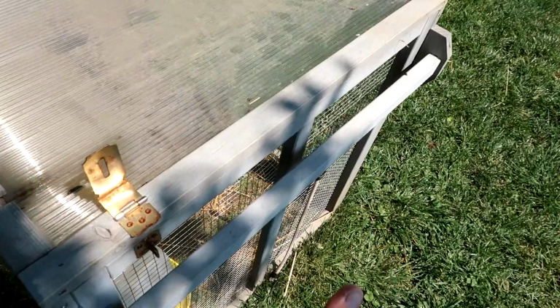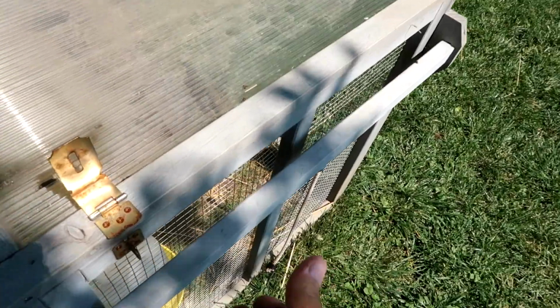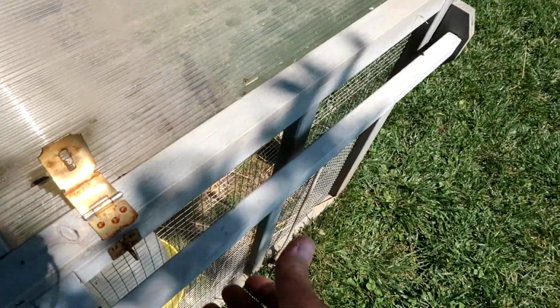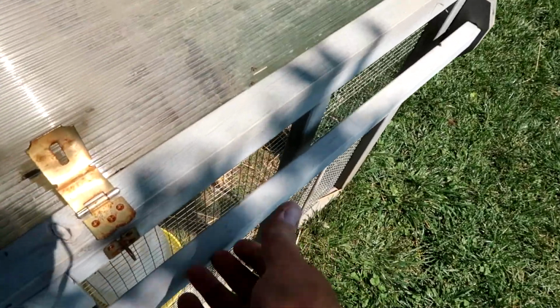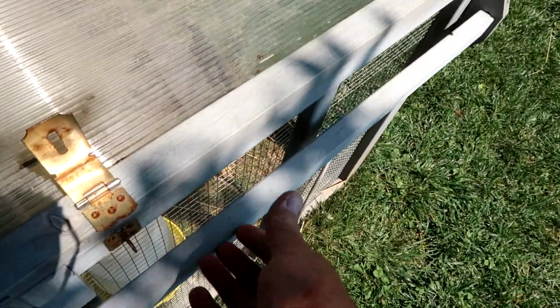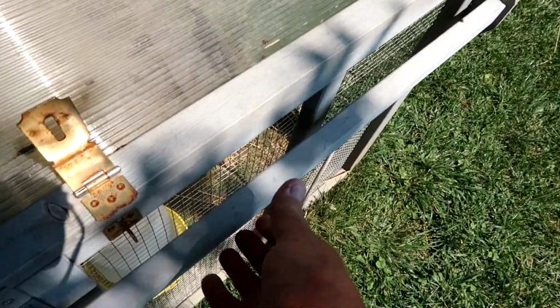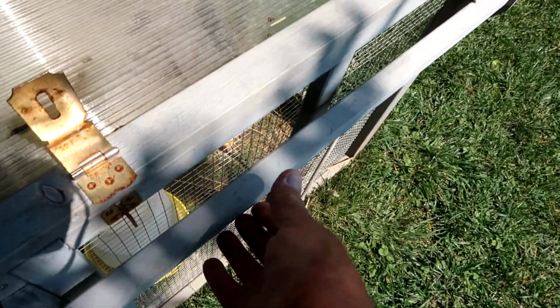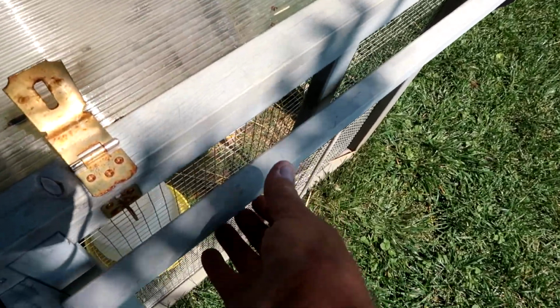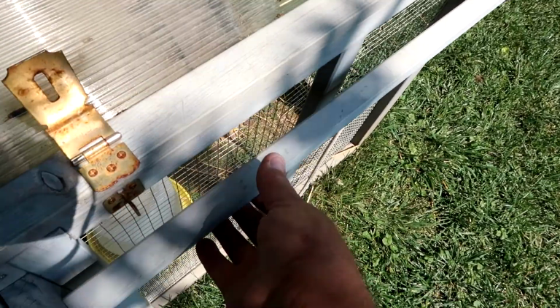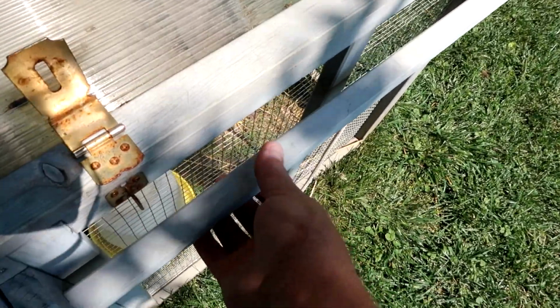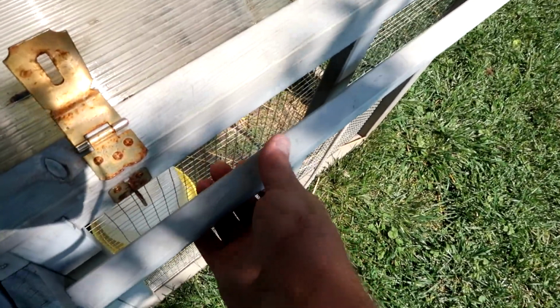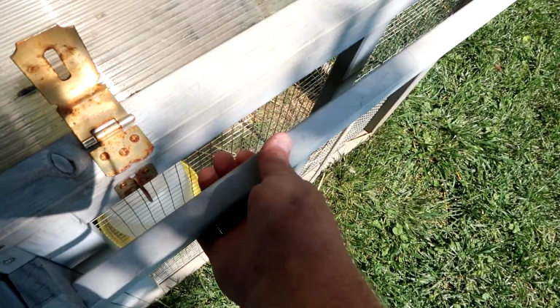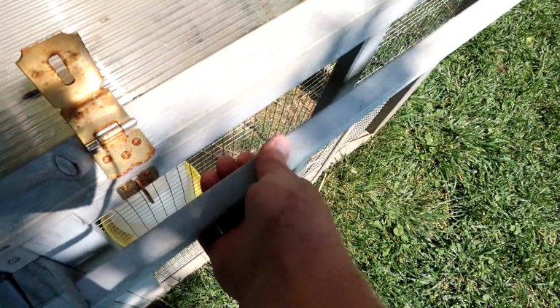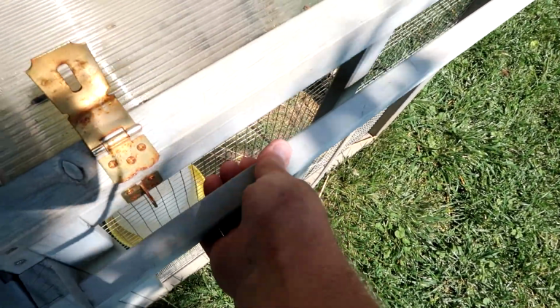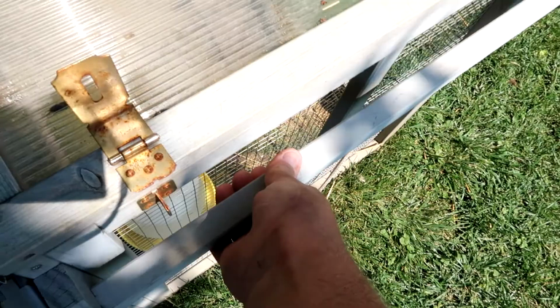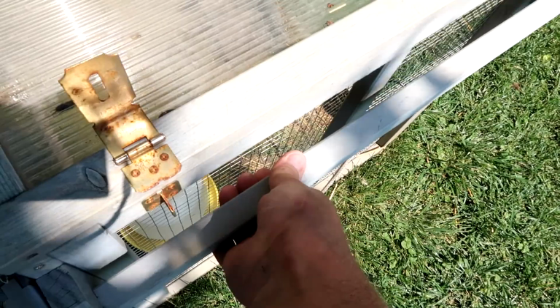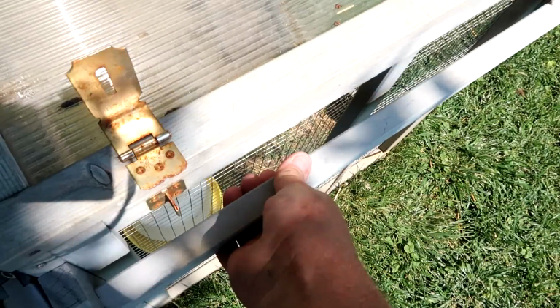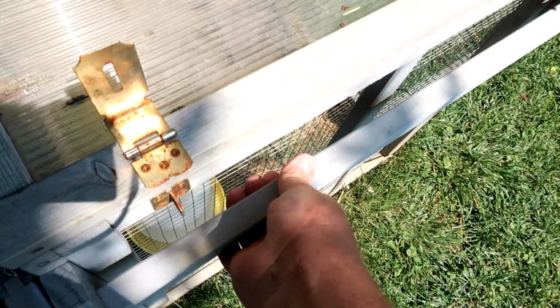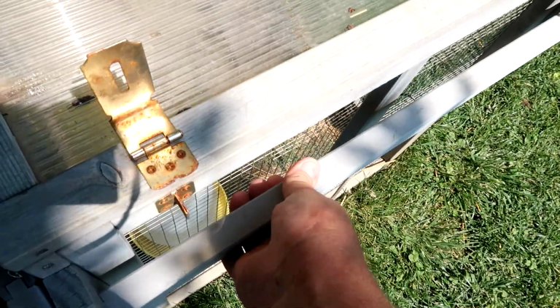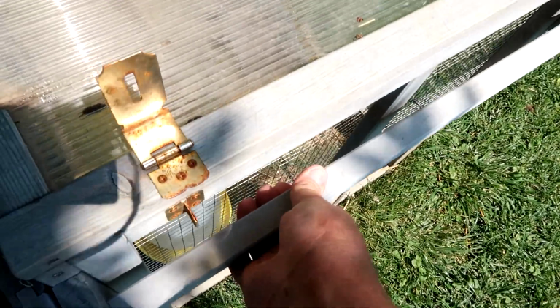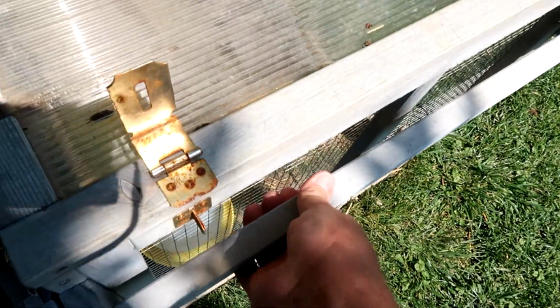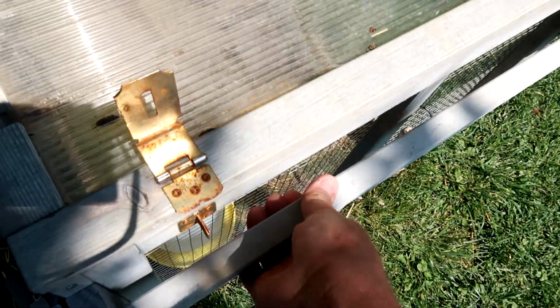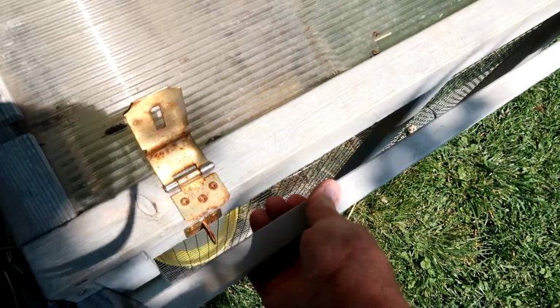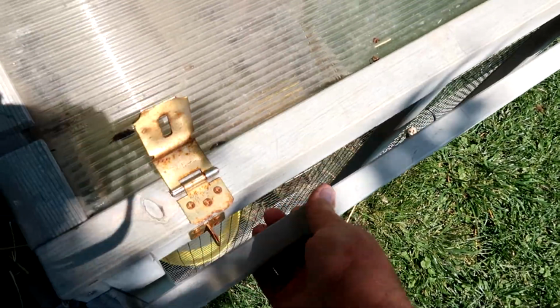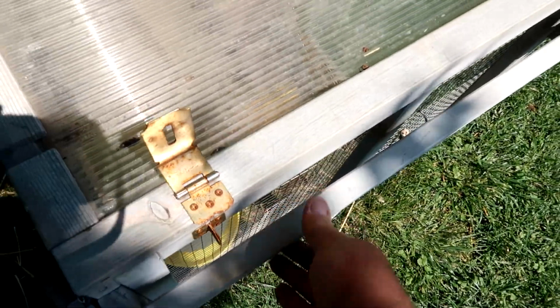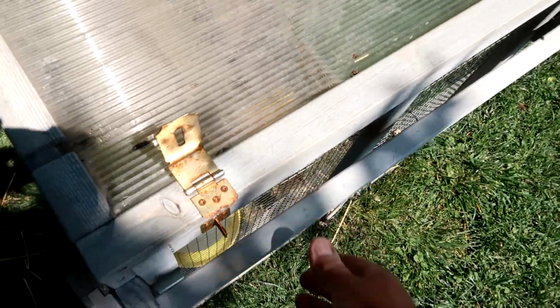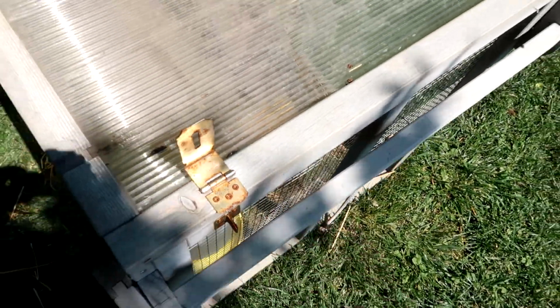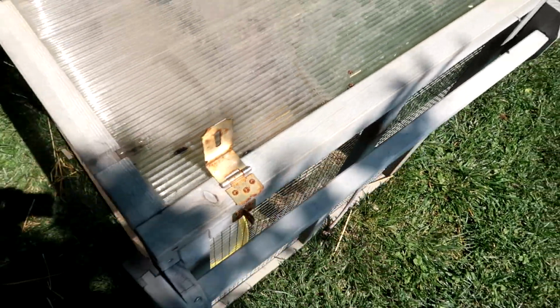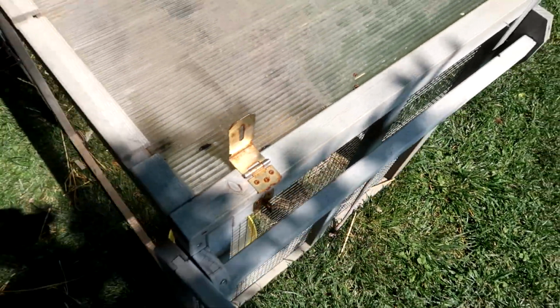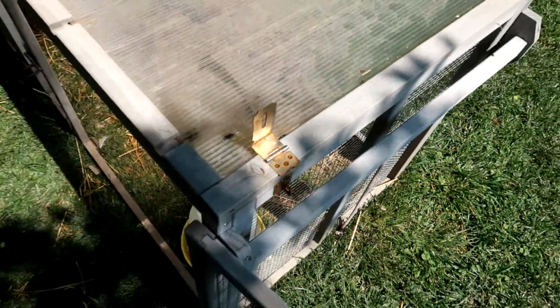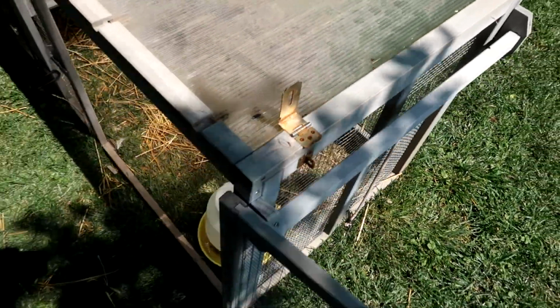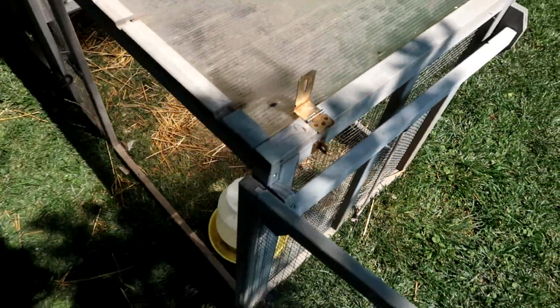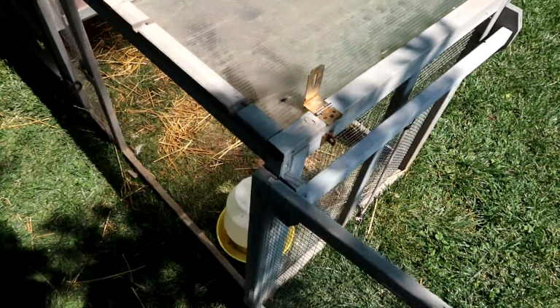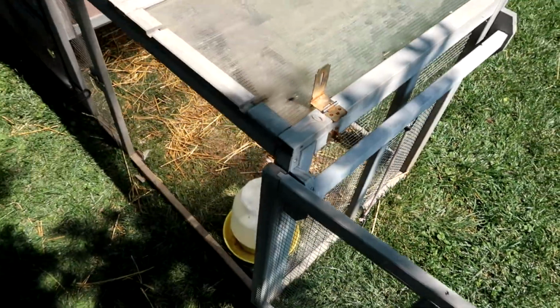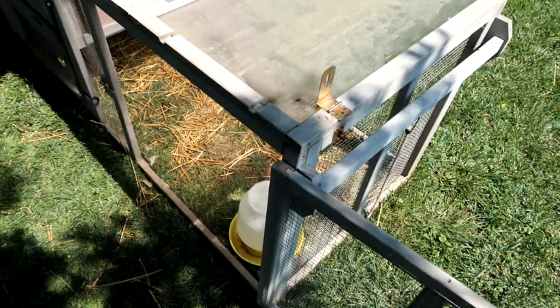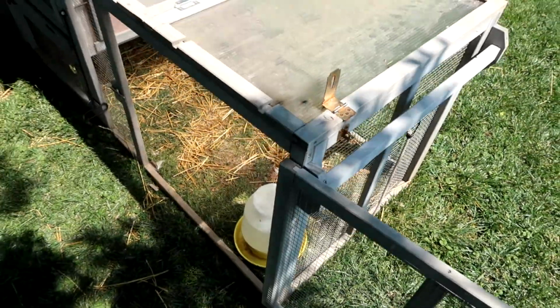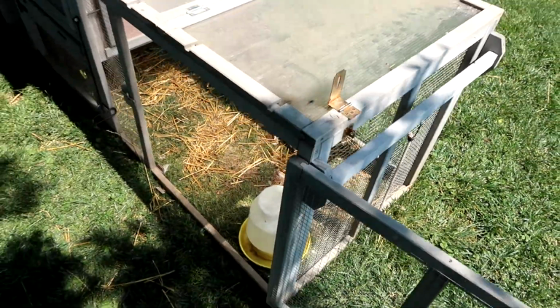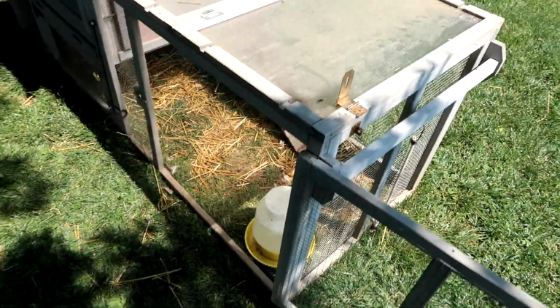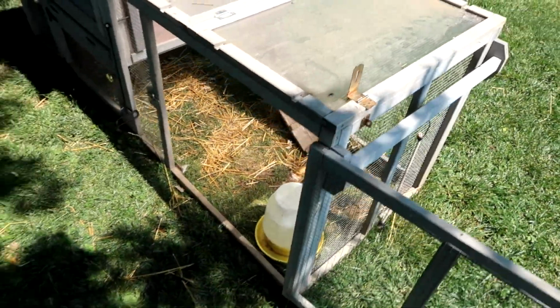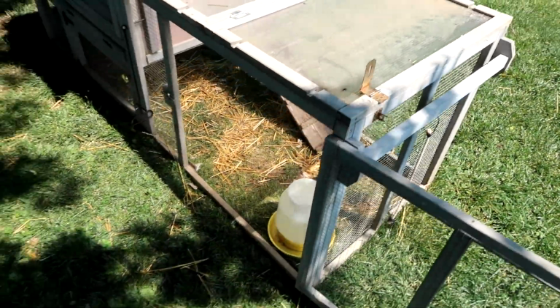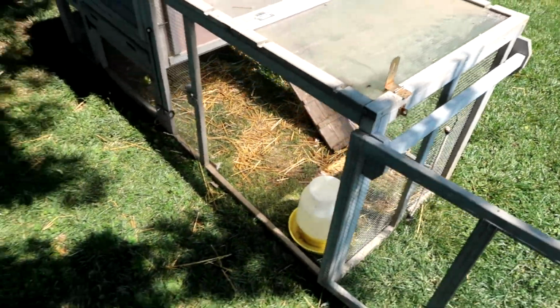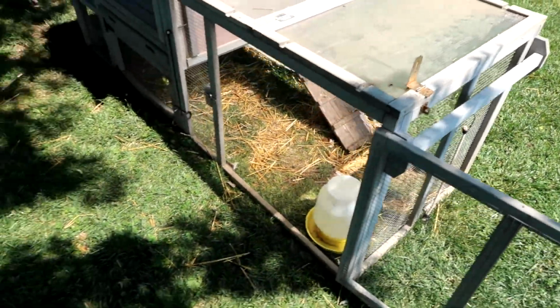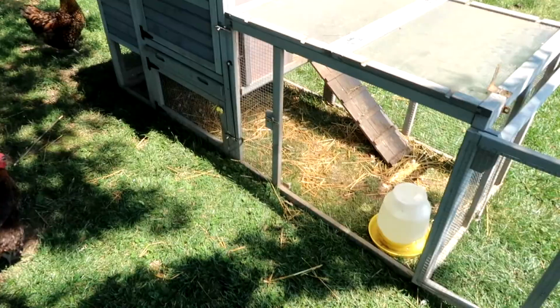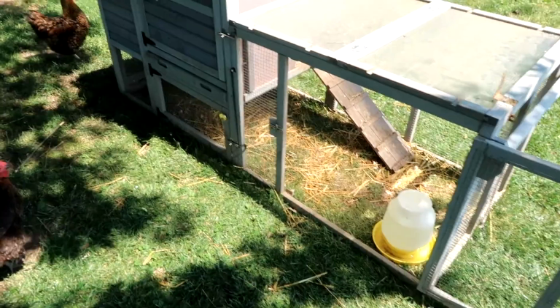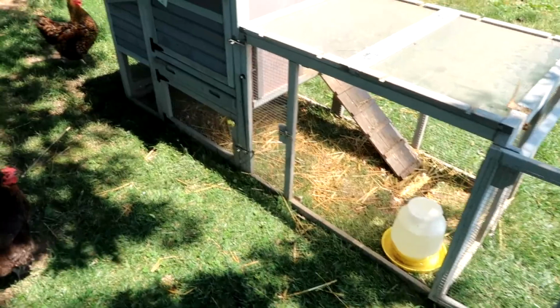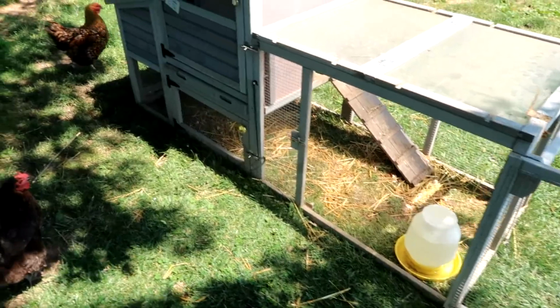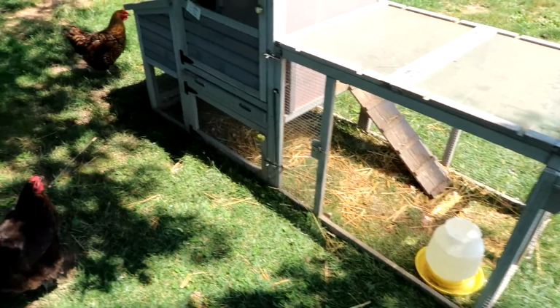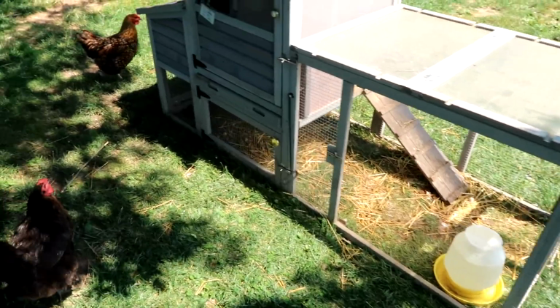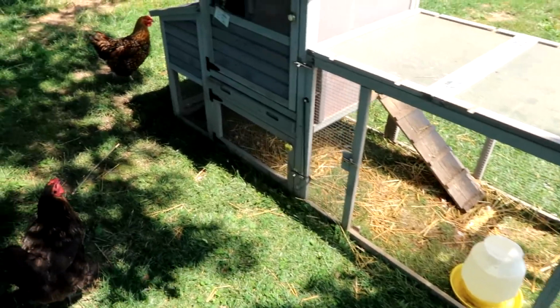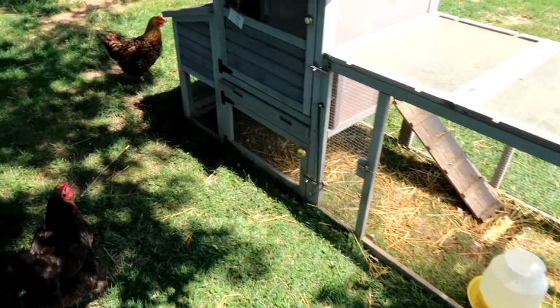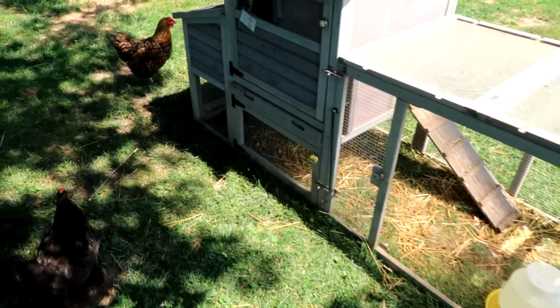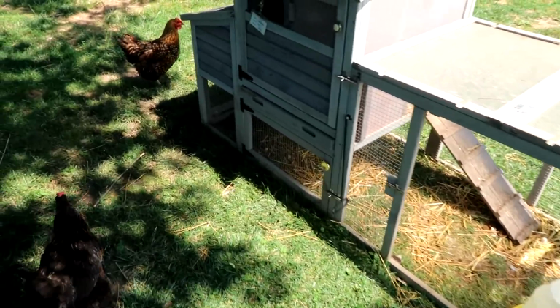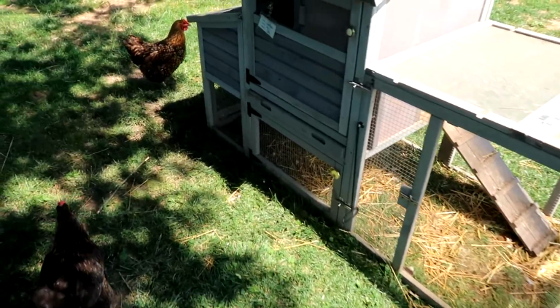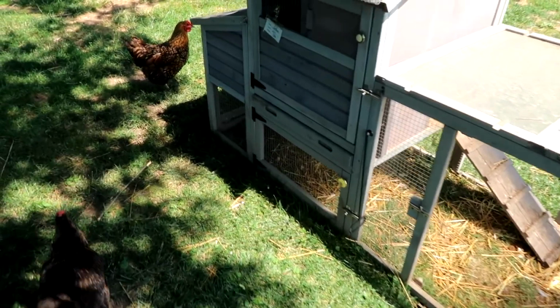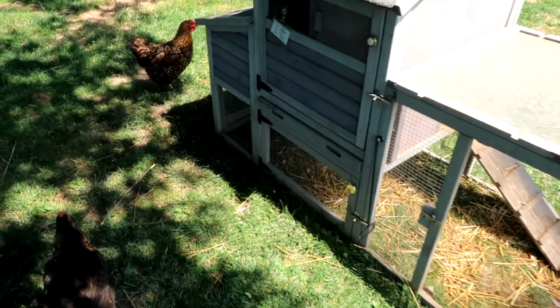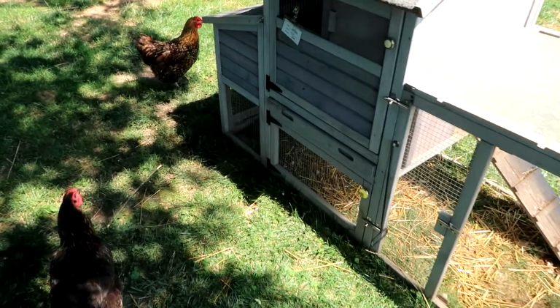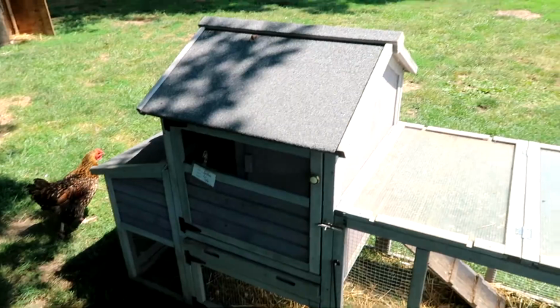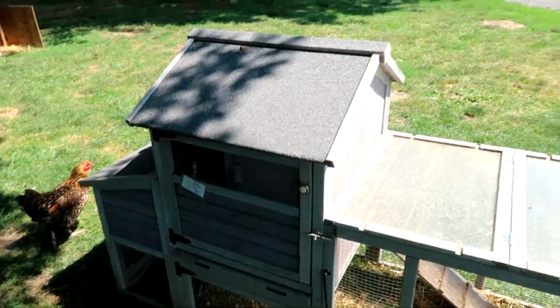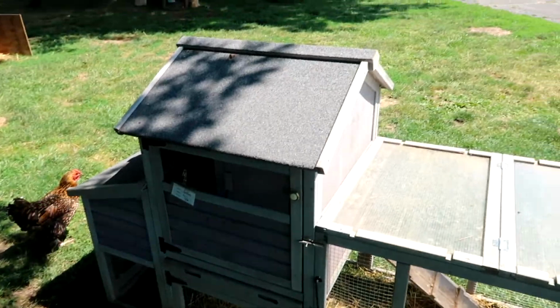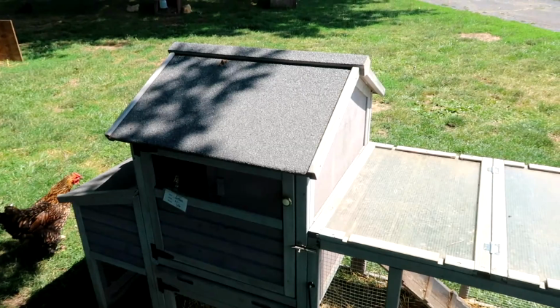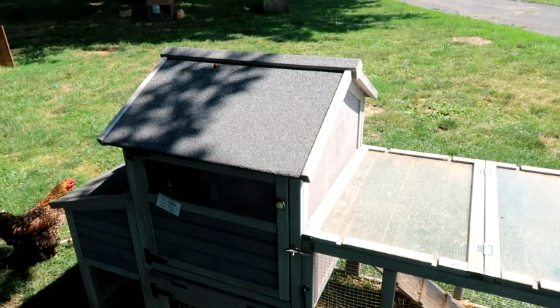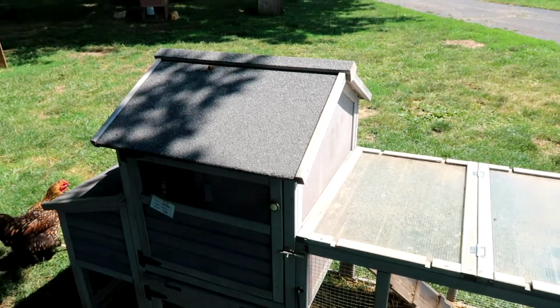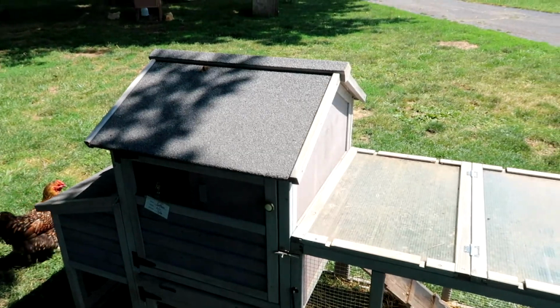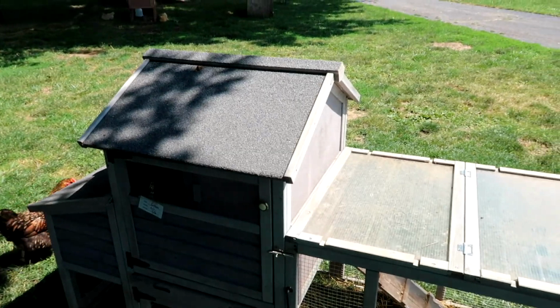It does have this handle here where you can pick it up and move it around the yard, which we really like. It has wheels on the back. We really enjoy it.